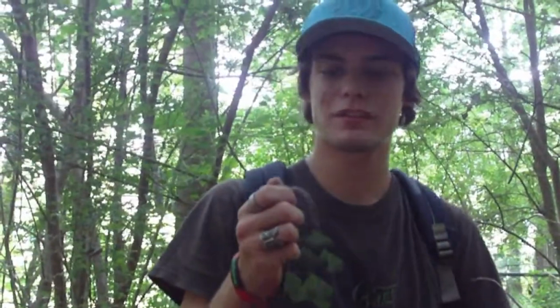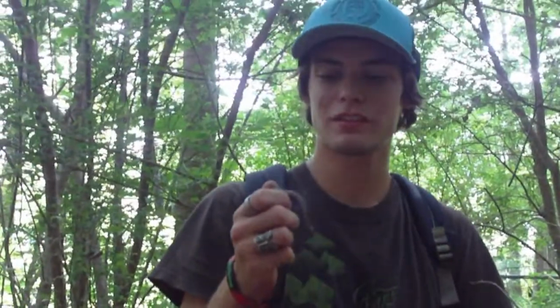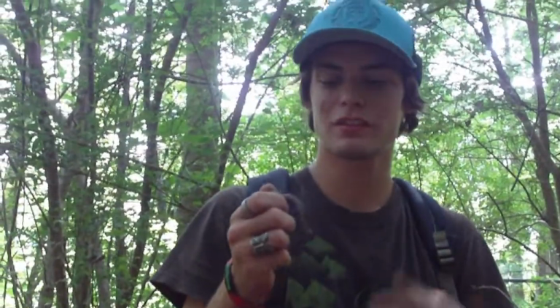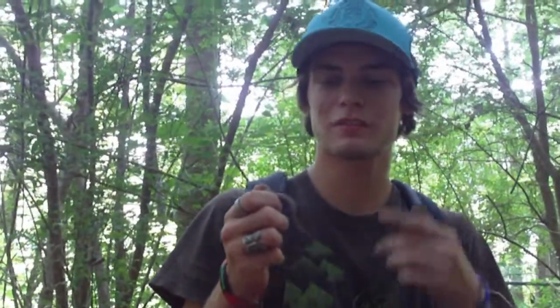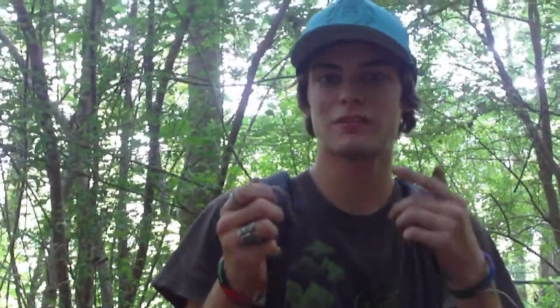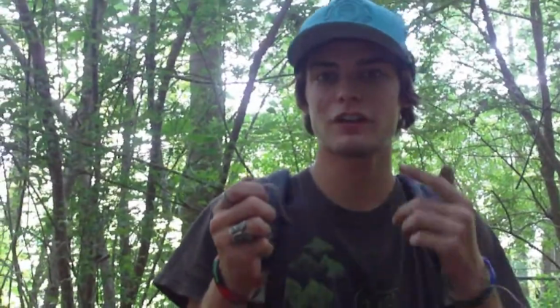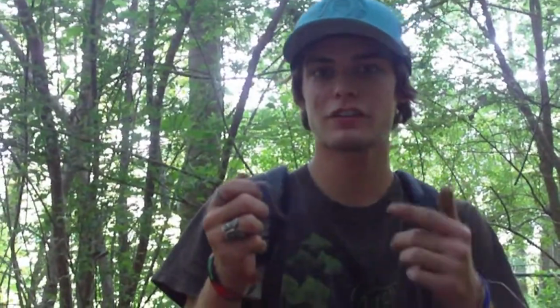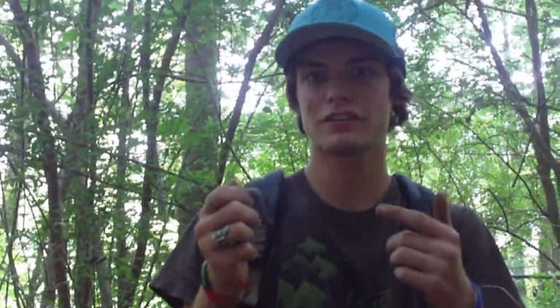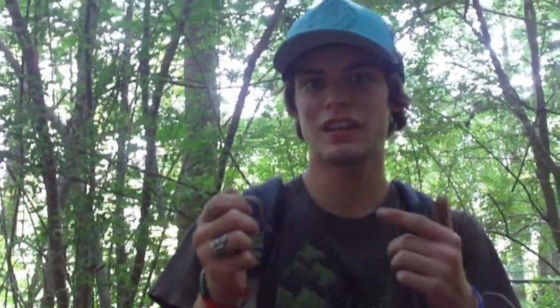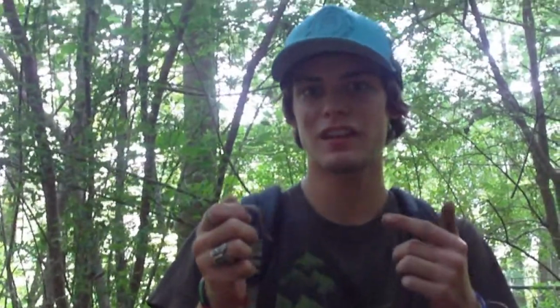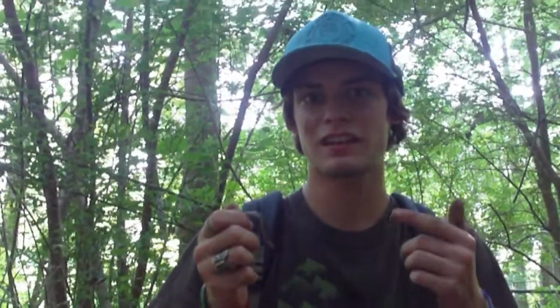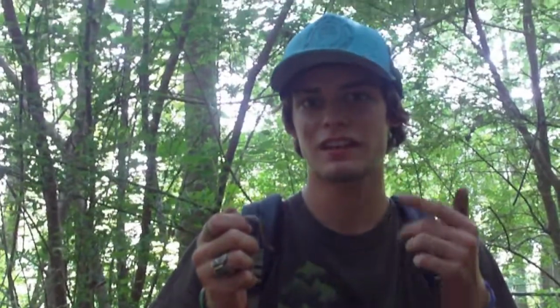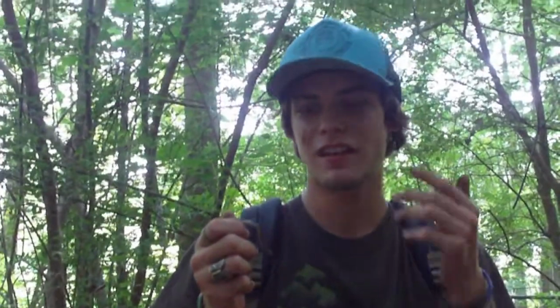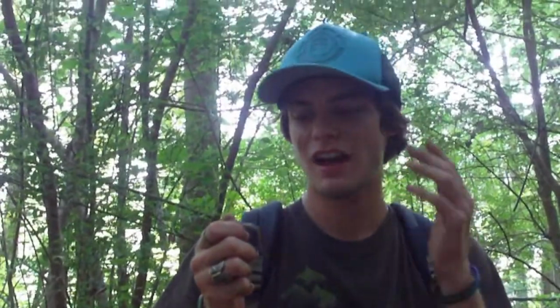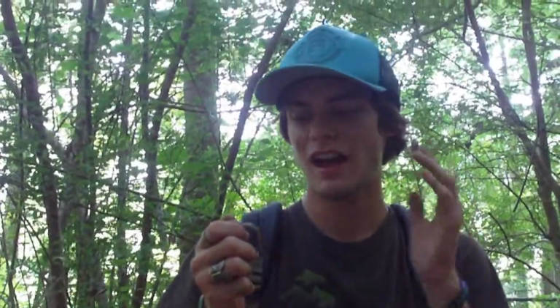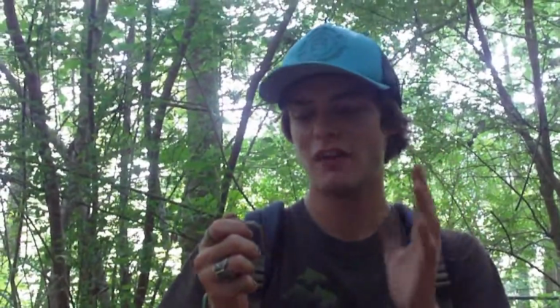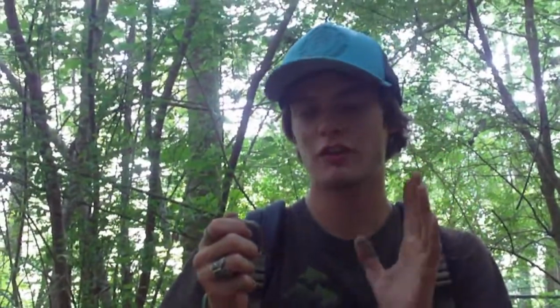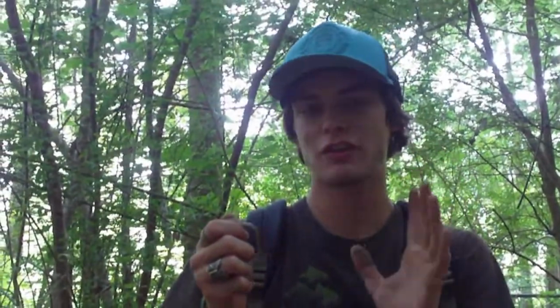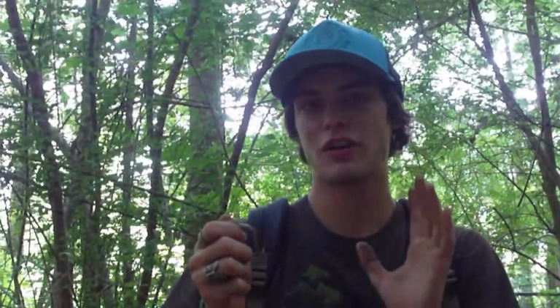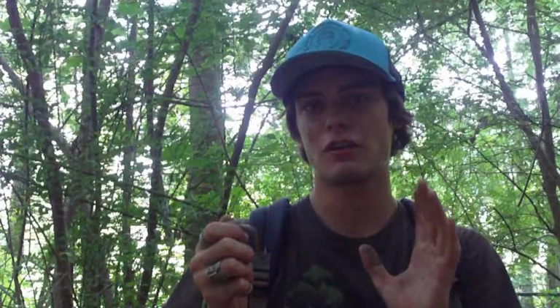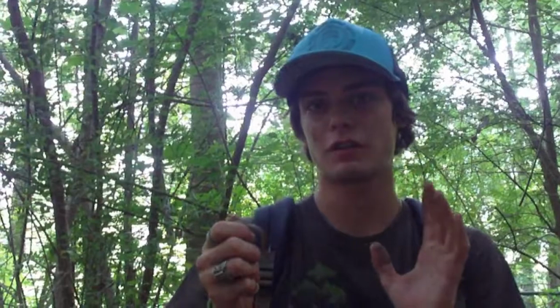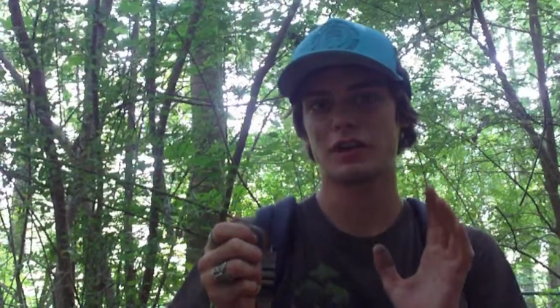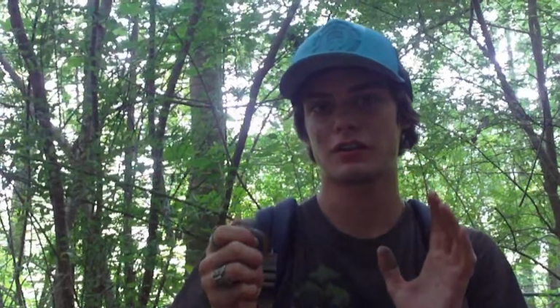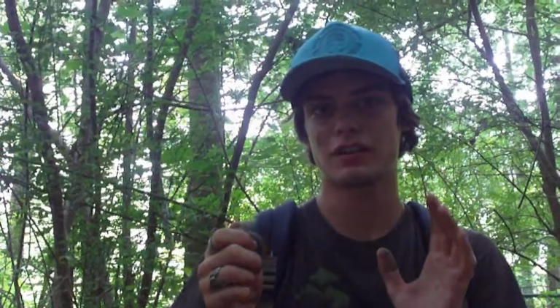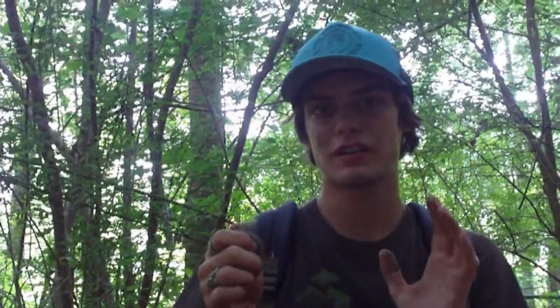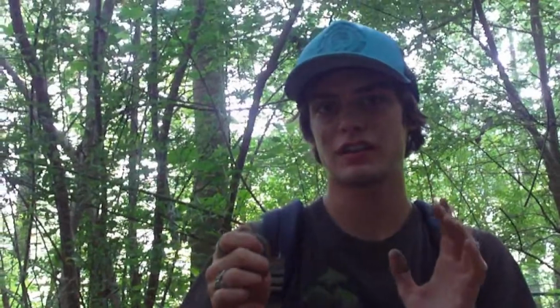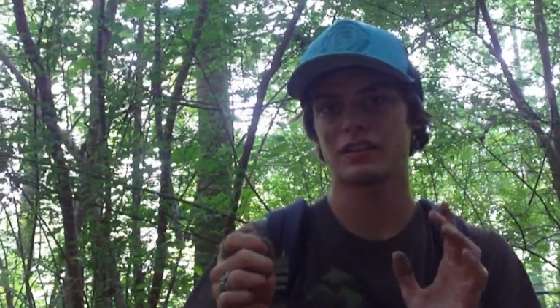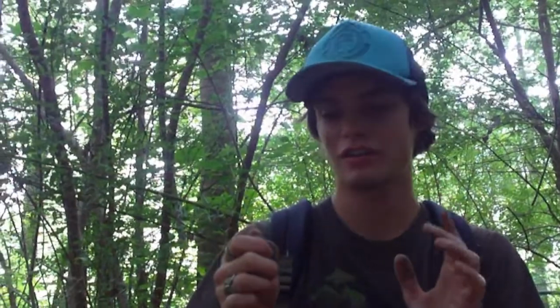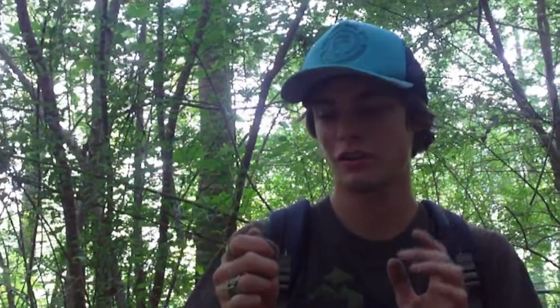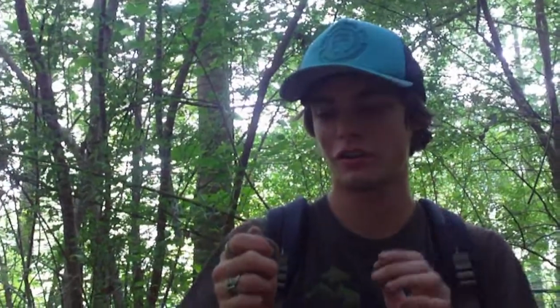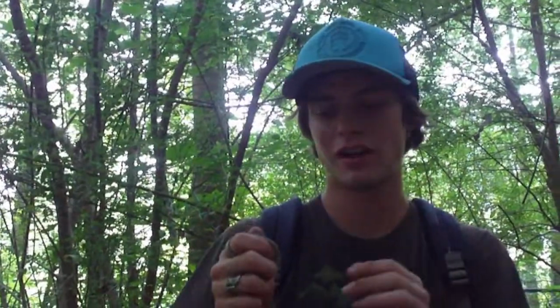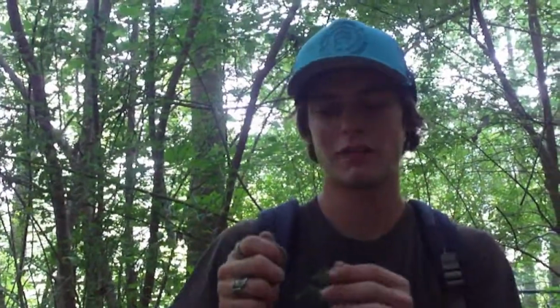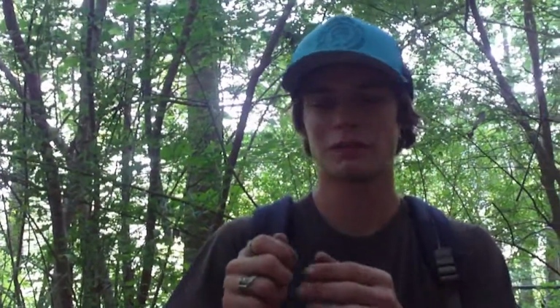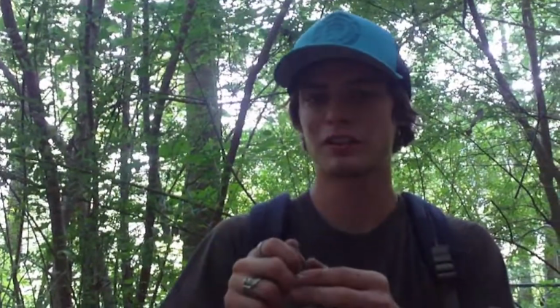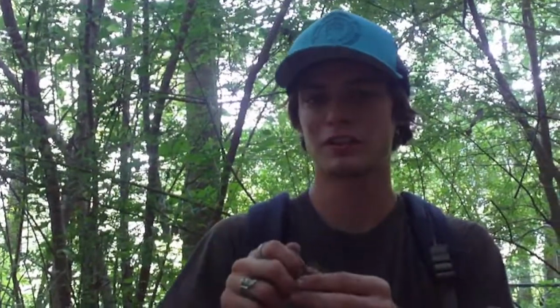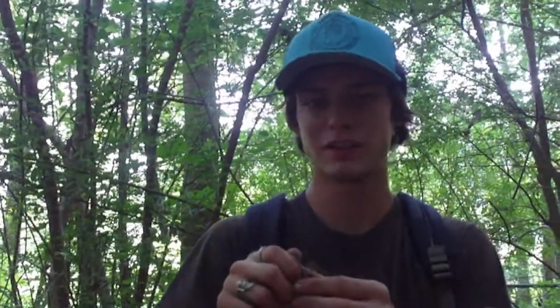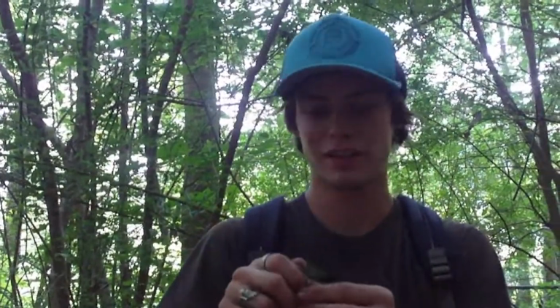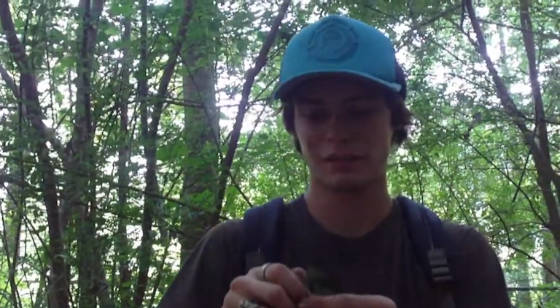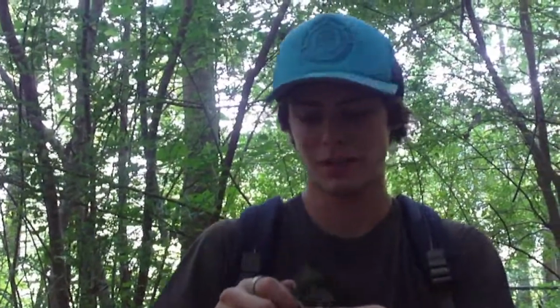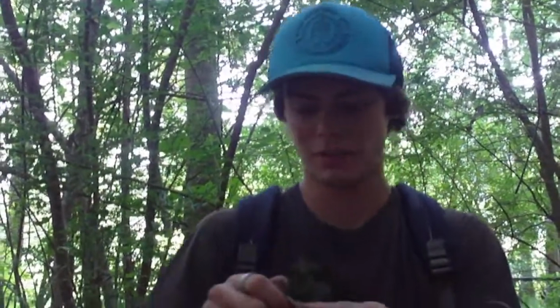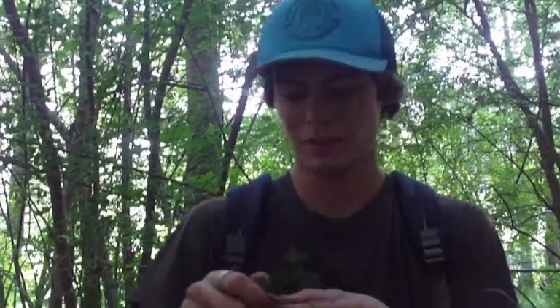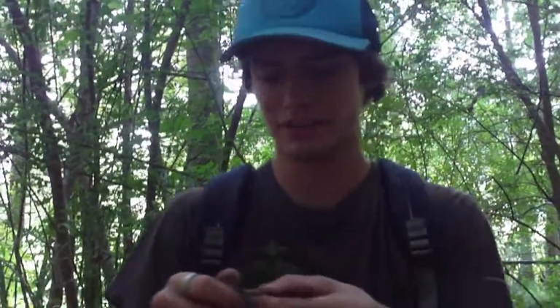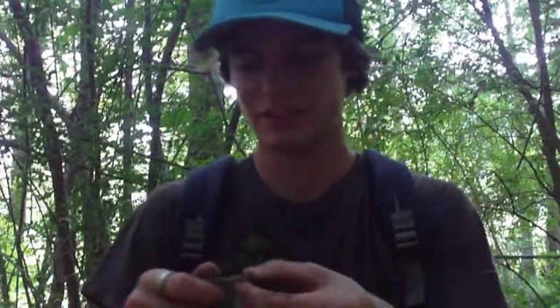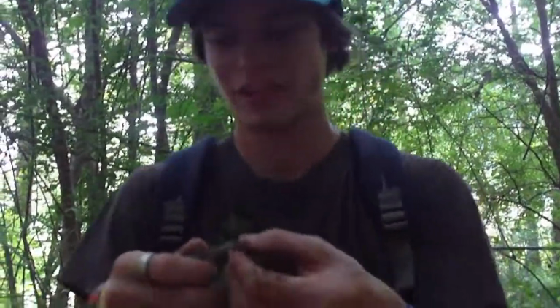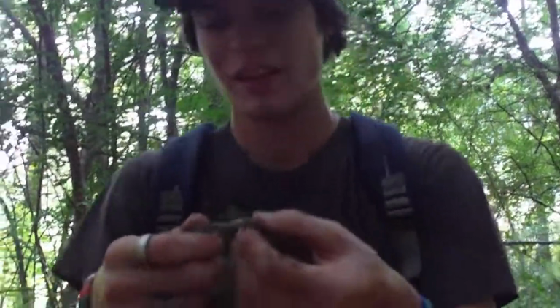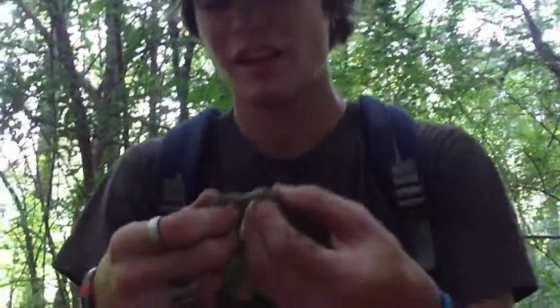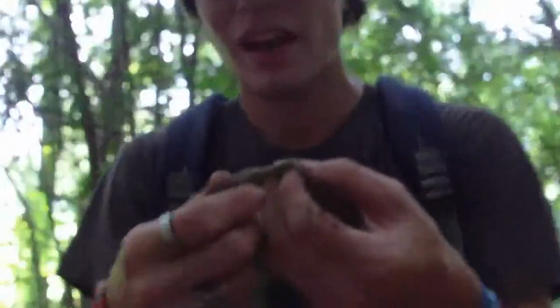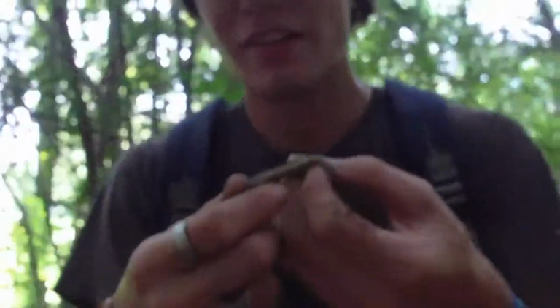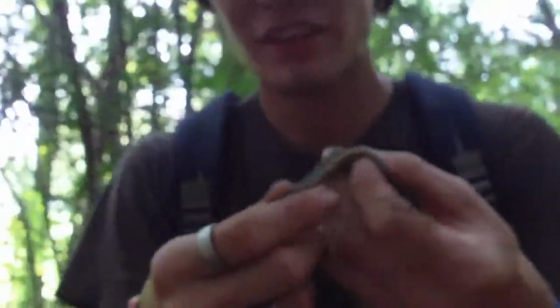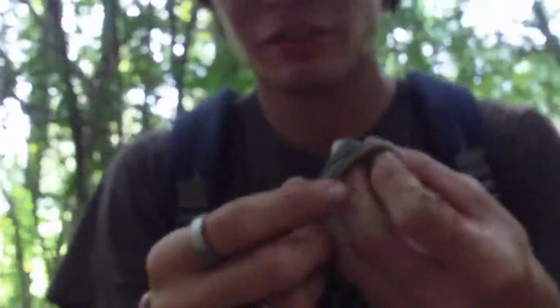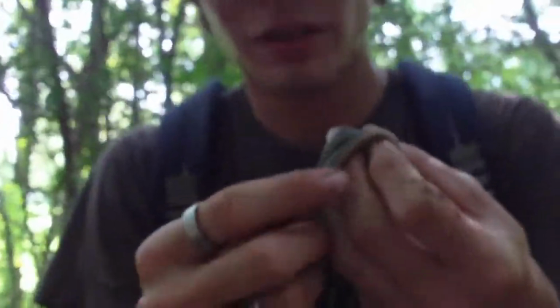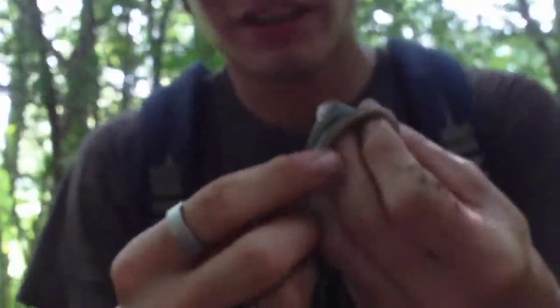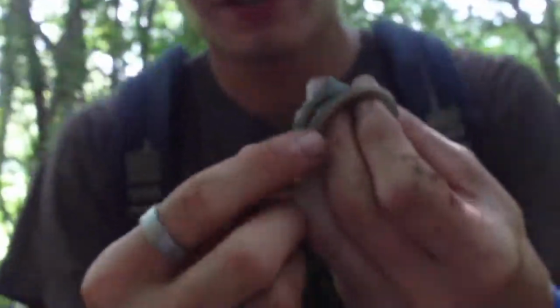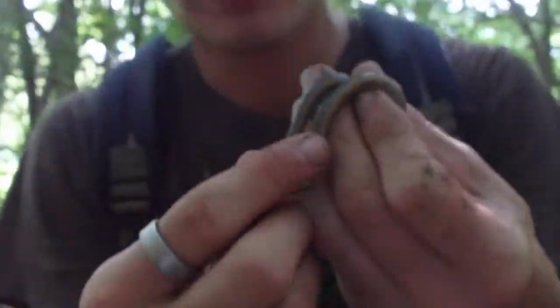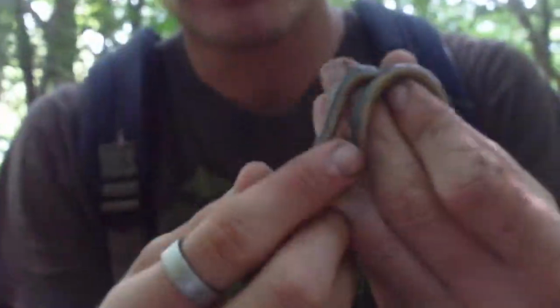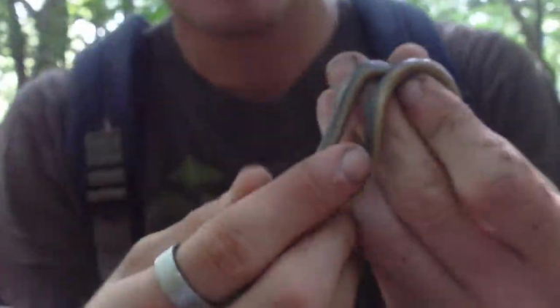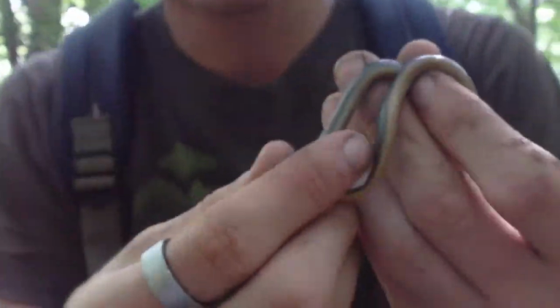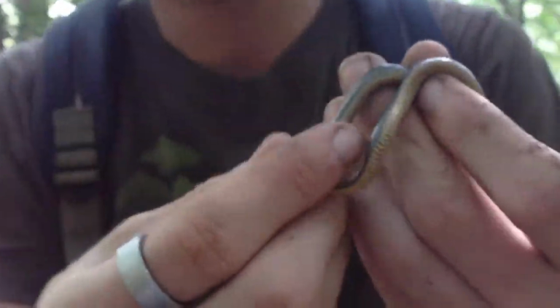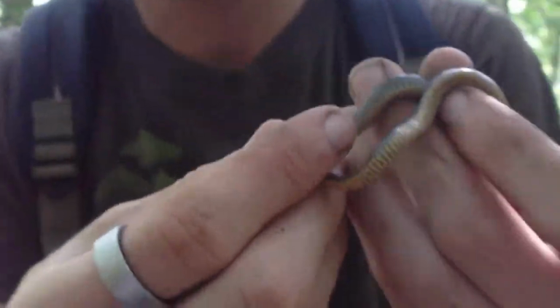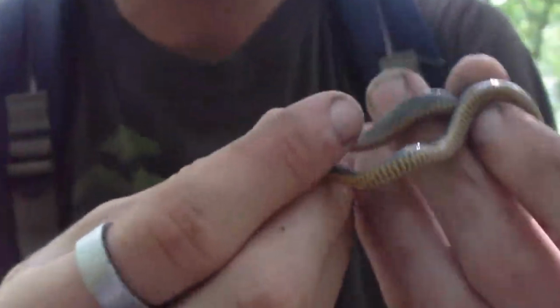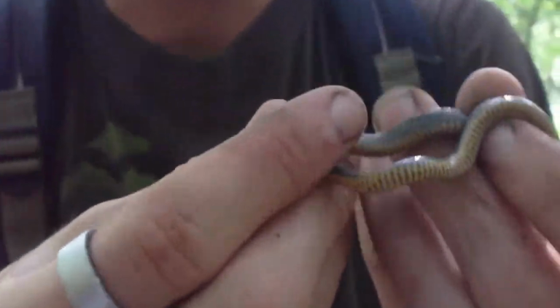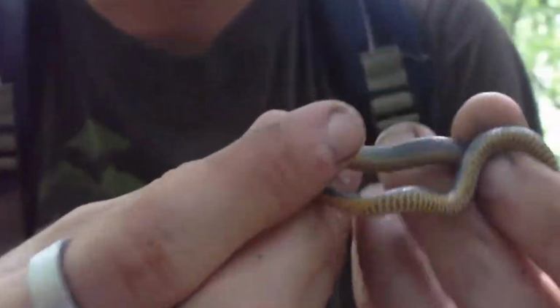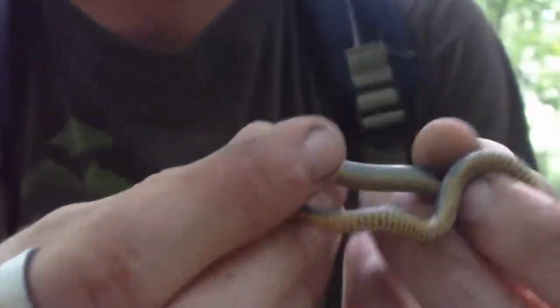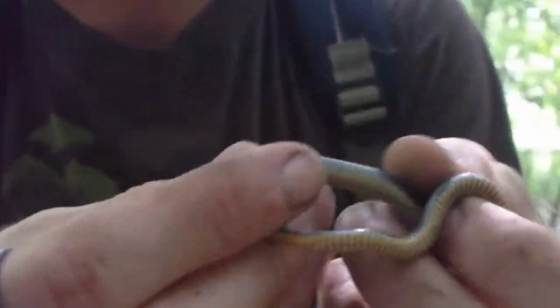This is the first snake I ever caught when I was a kid, so I'm really excited about this. And this right here is the southern ring neck snake.